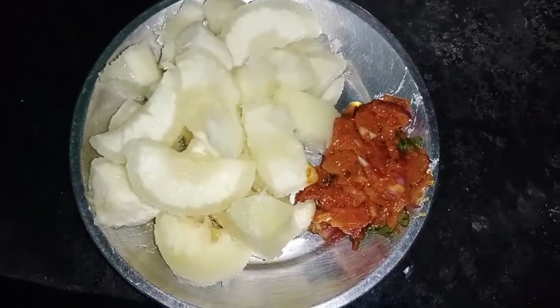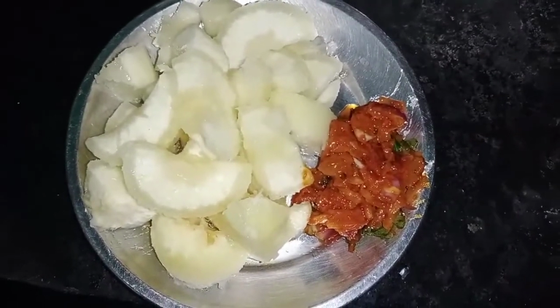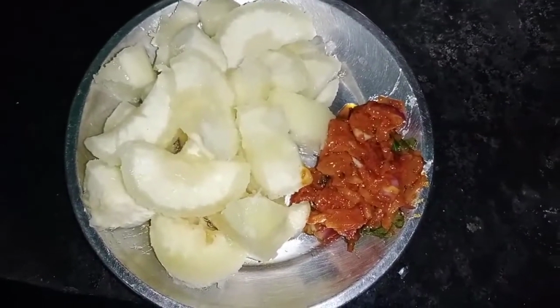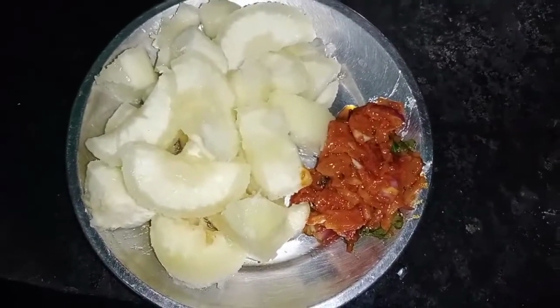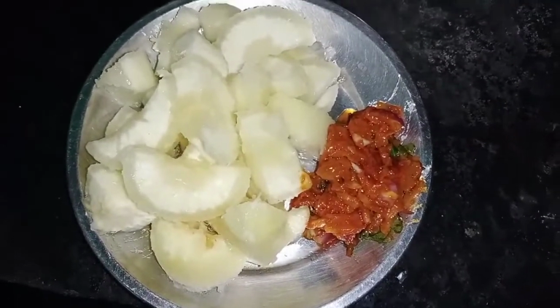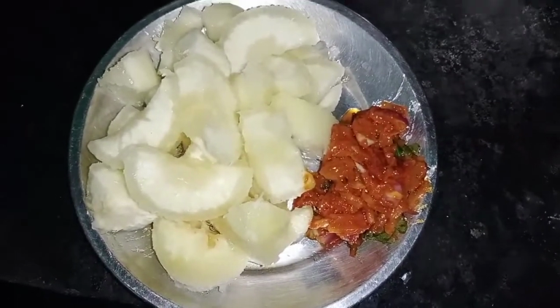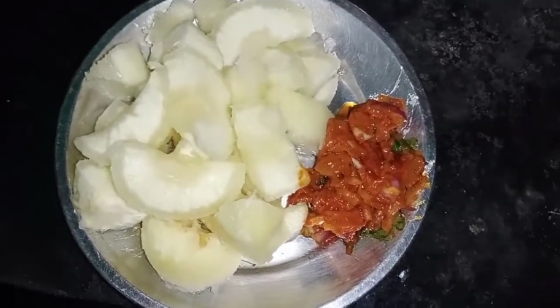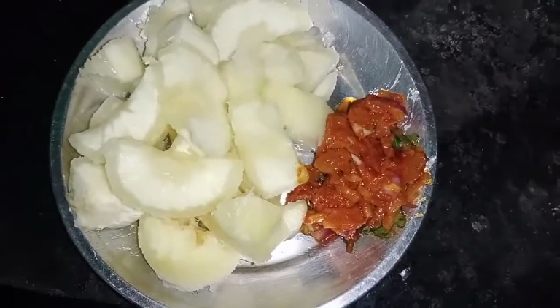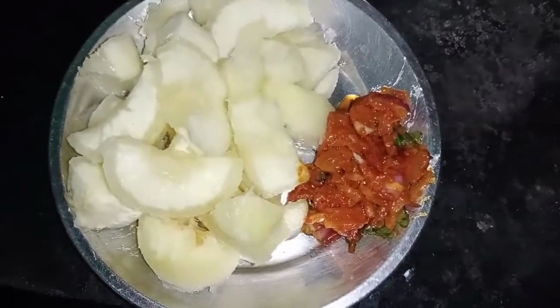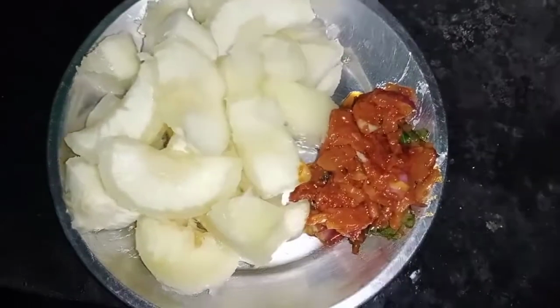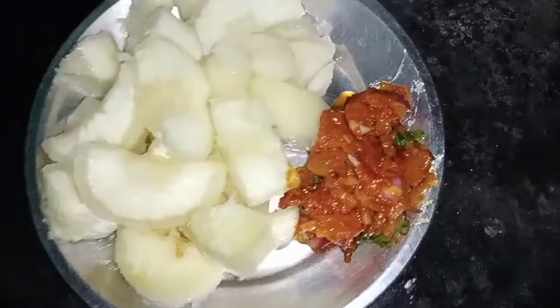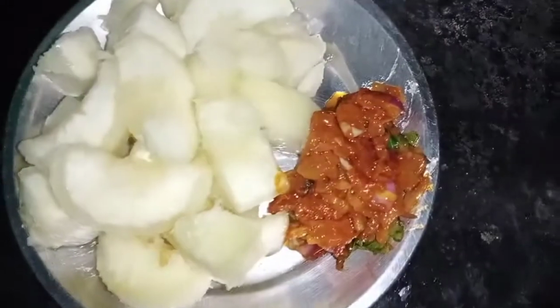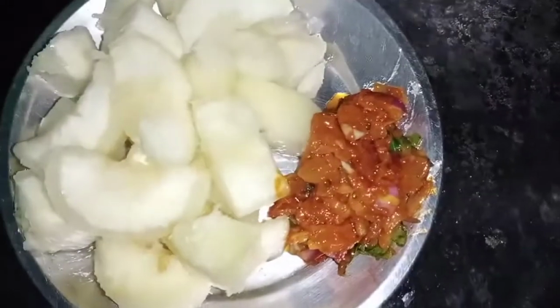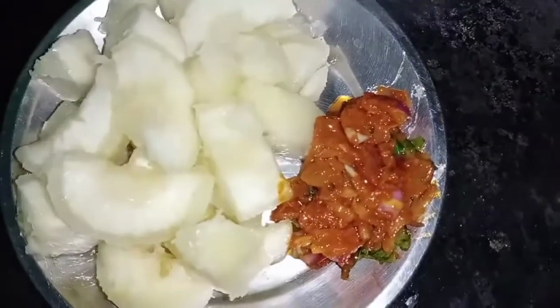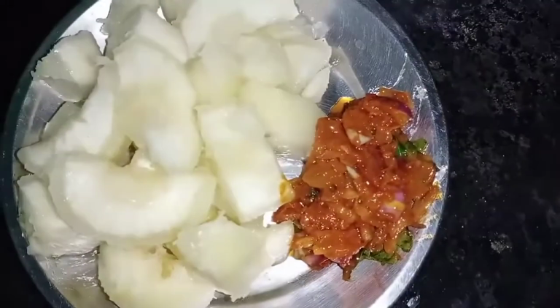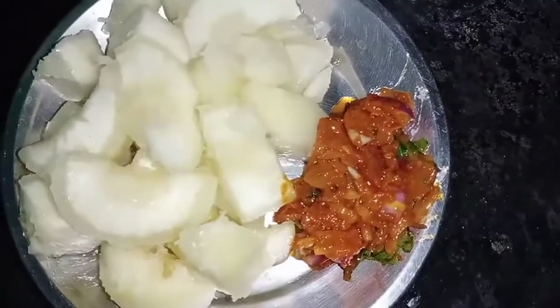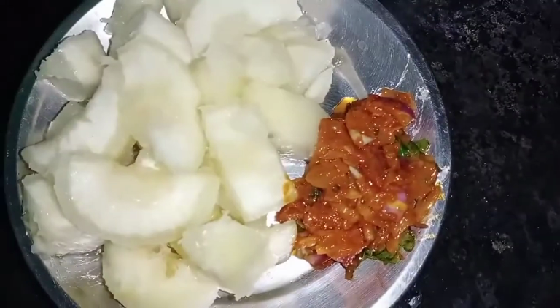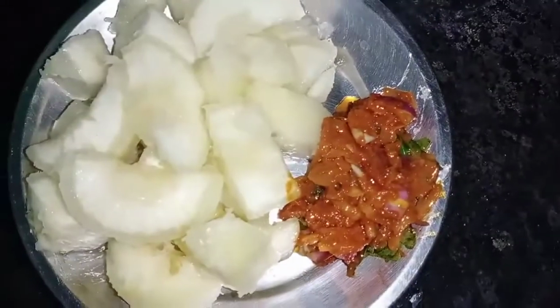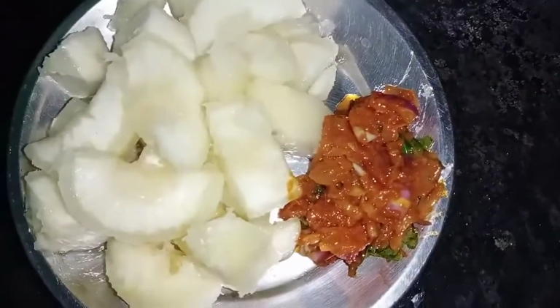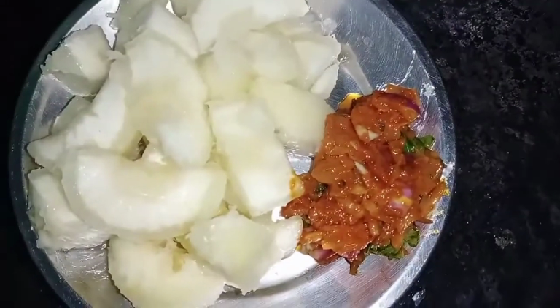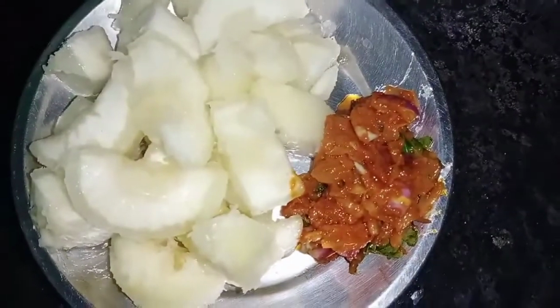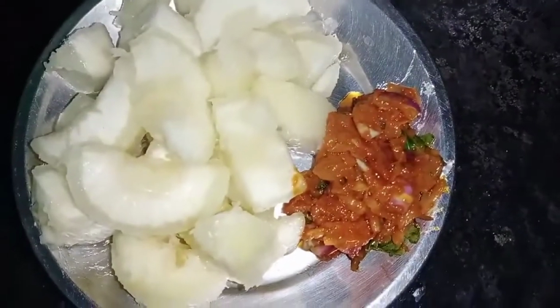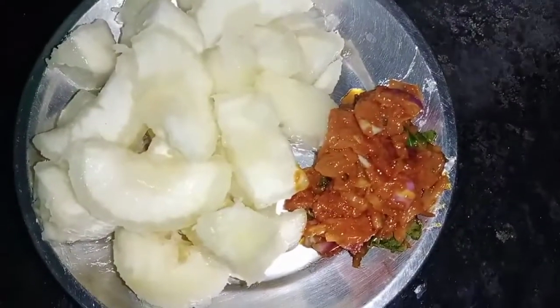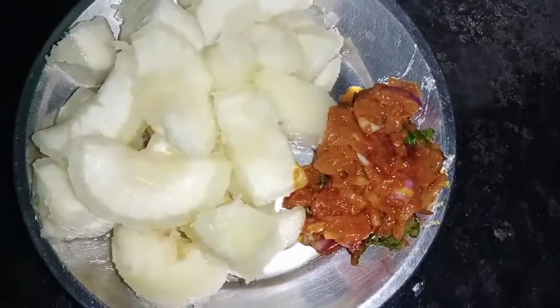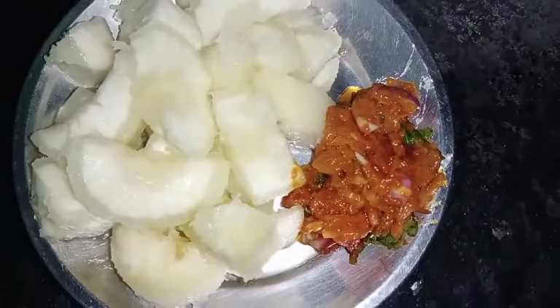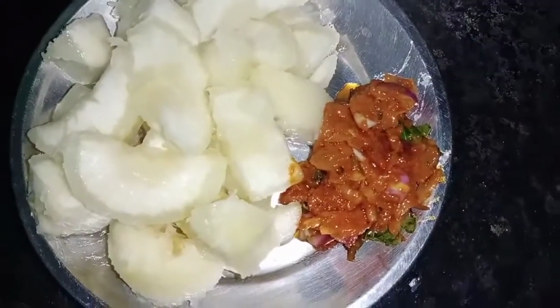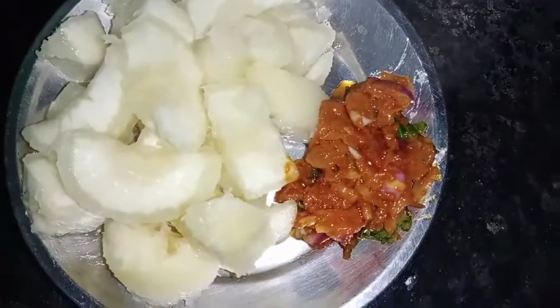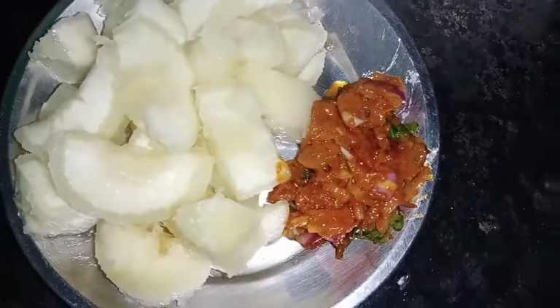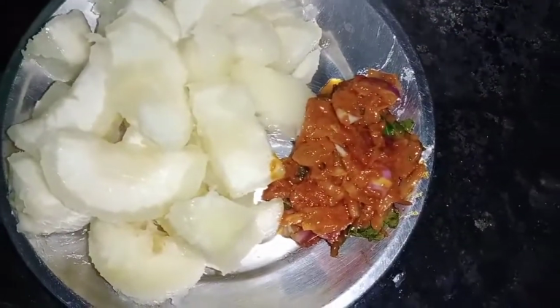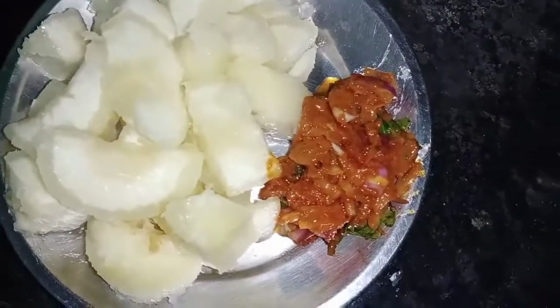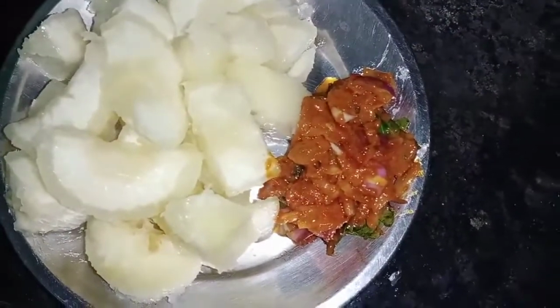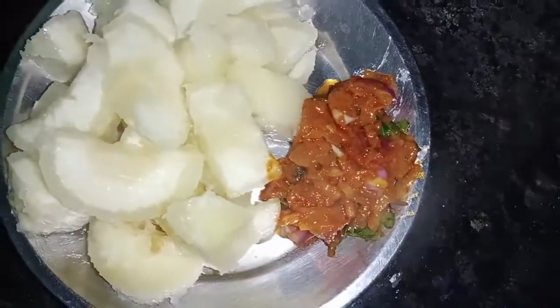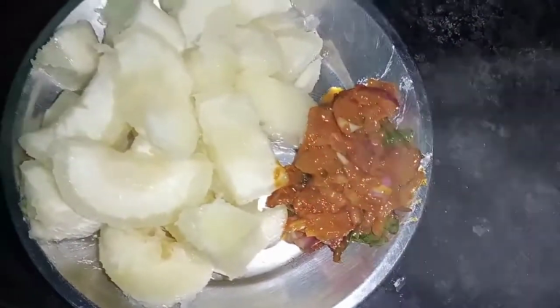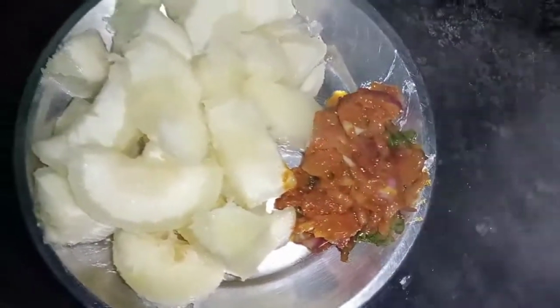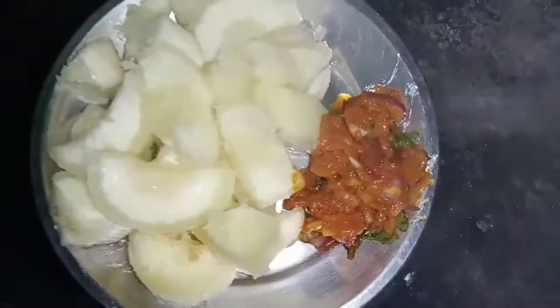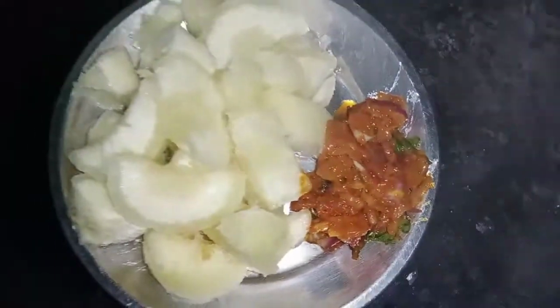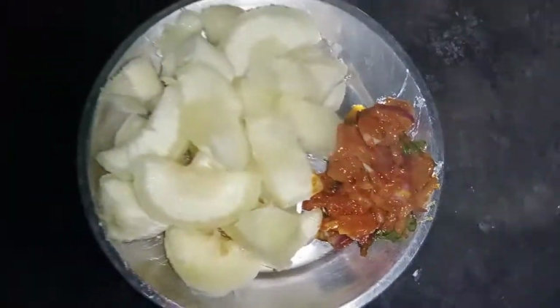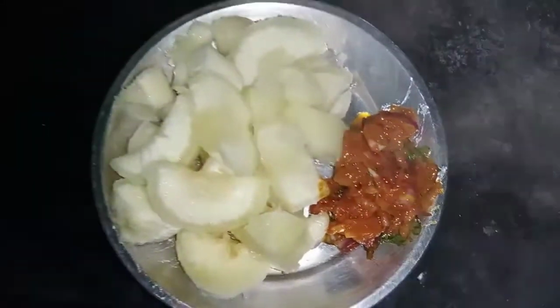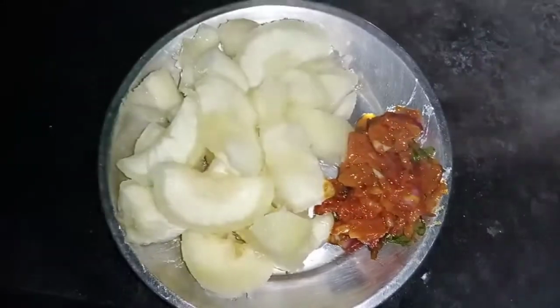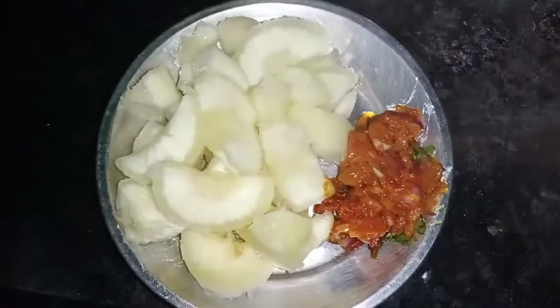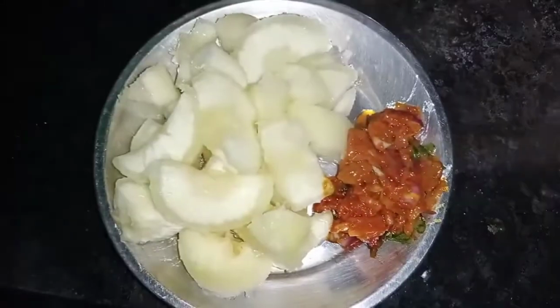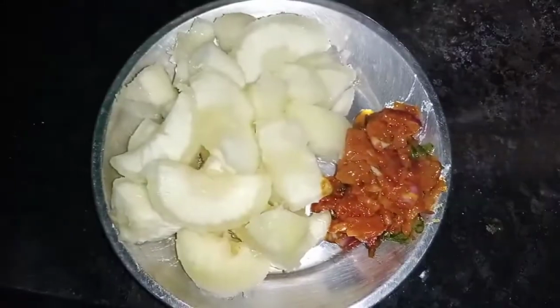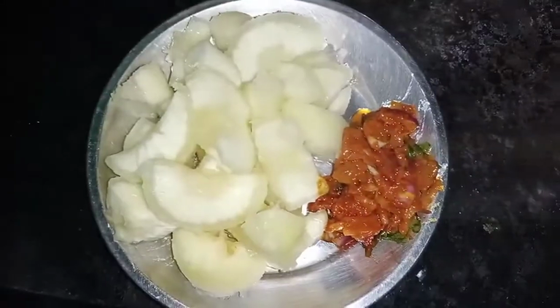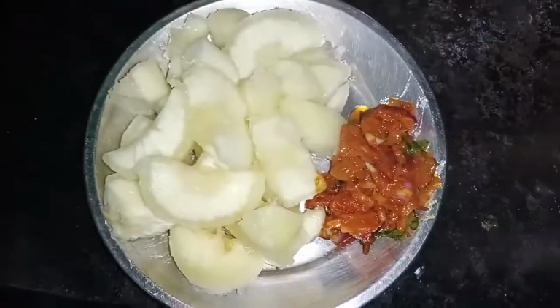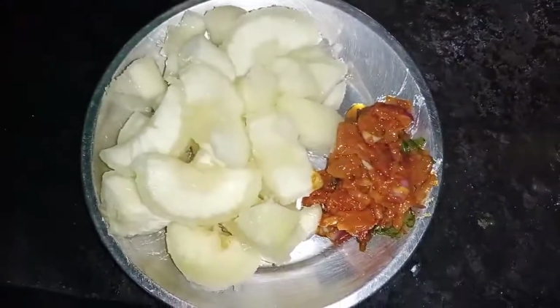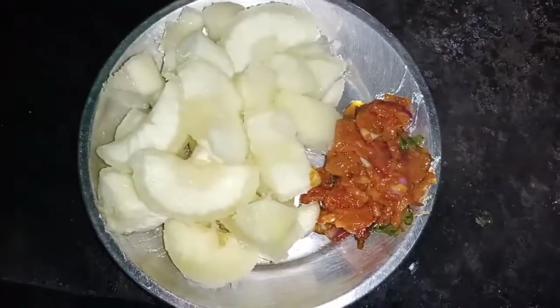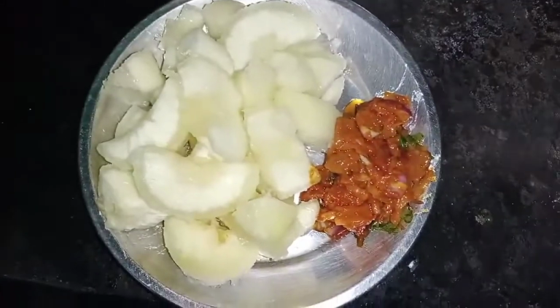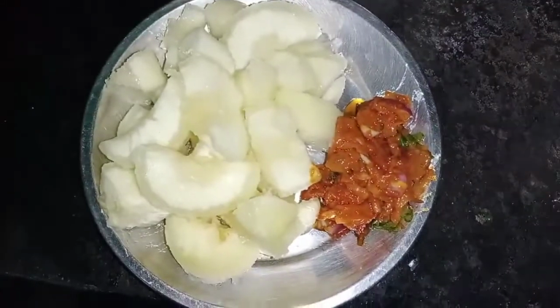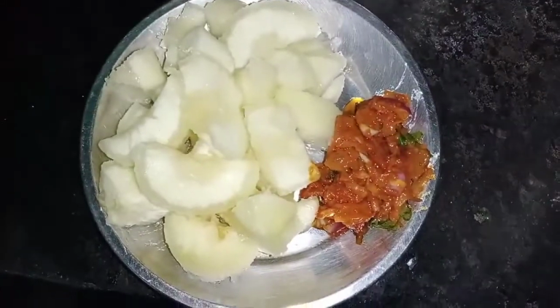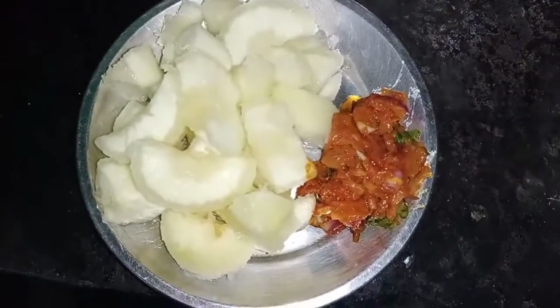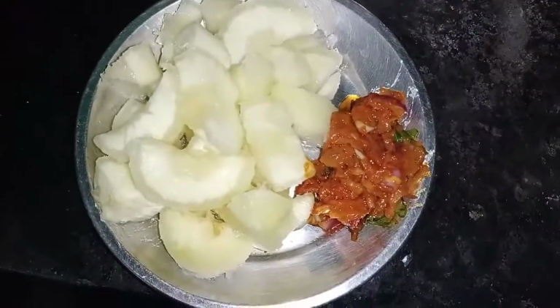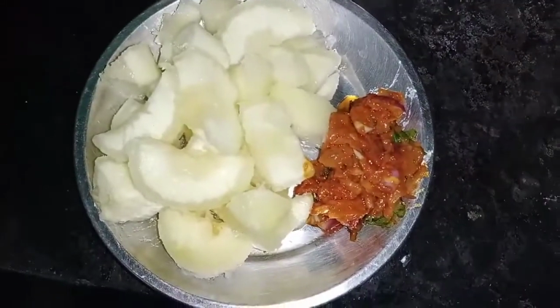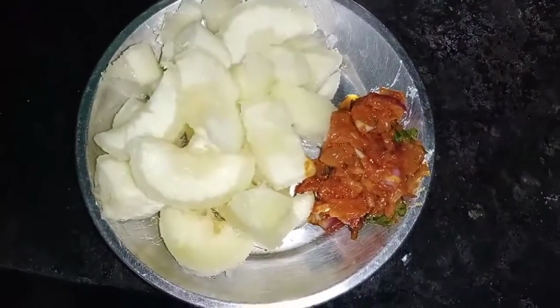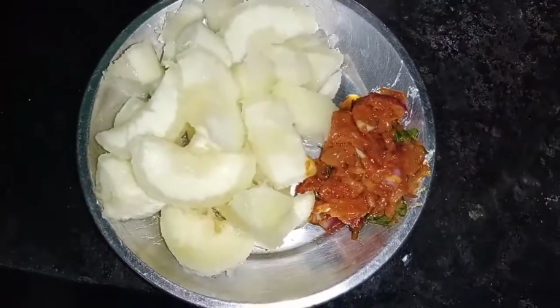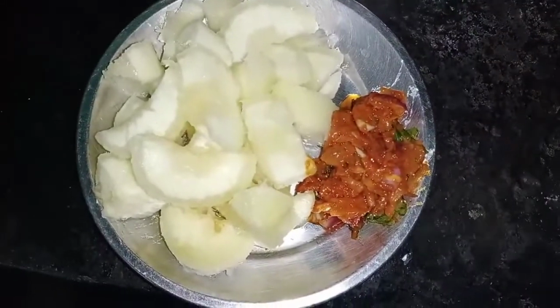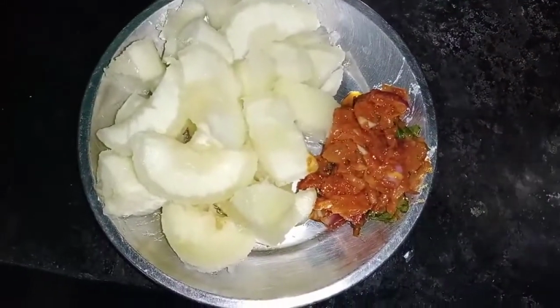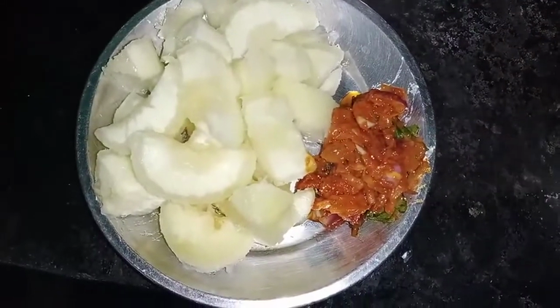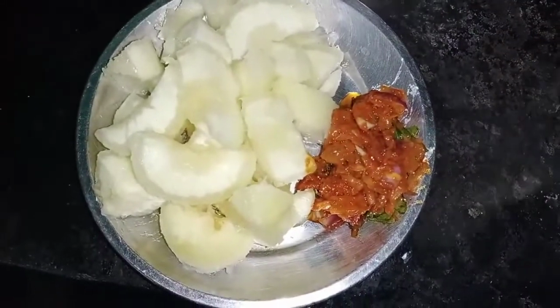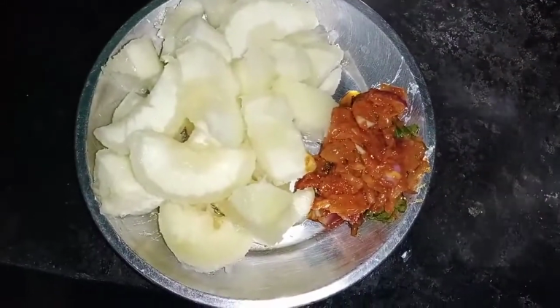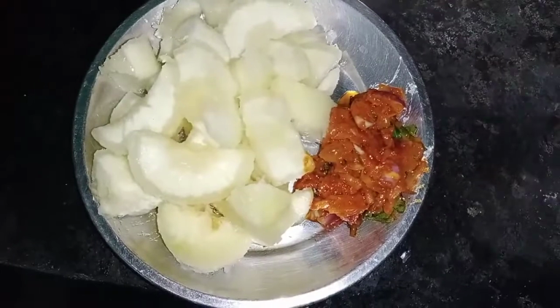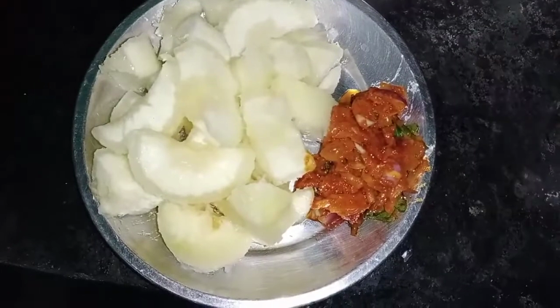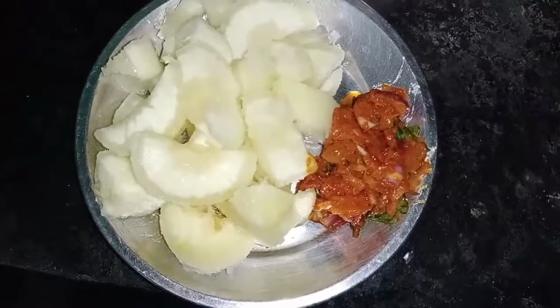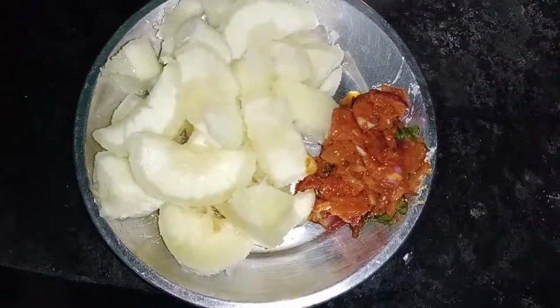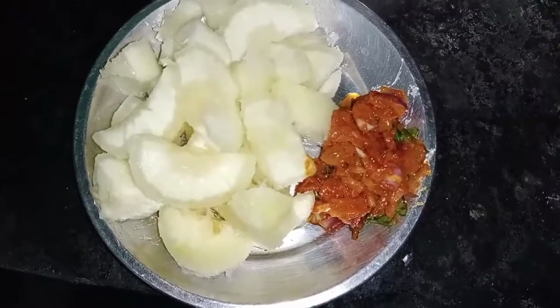It's easy to cook it. See you in the next video.